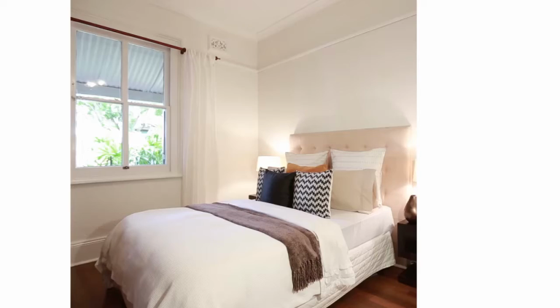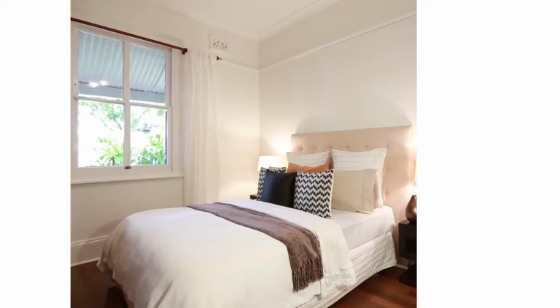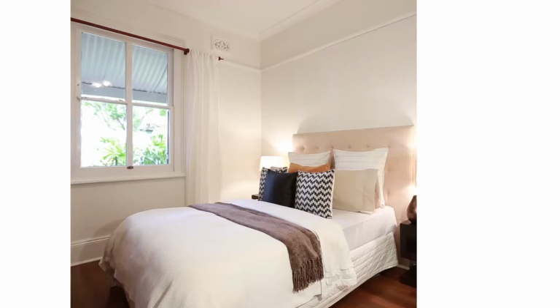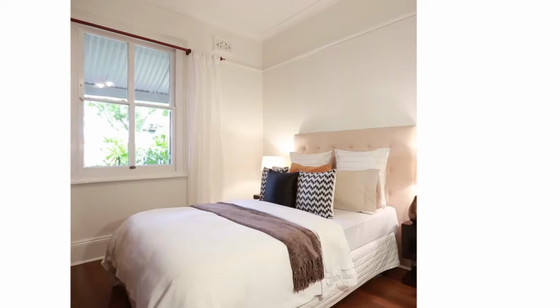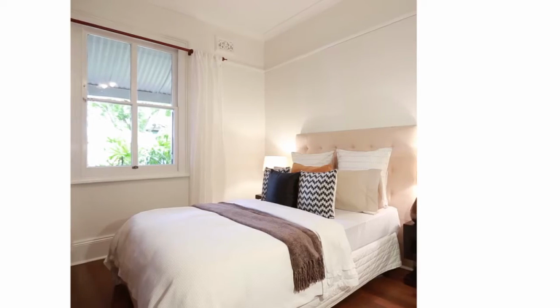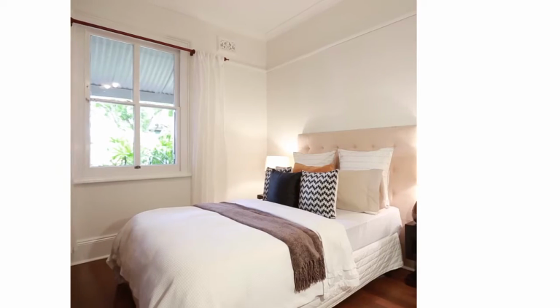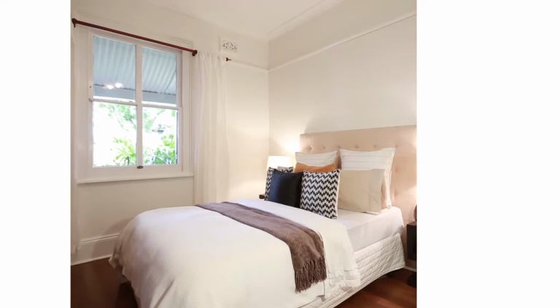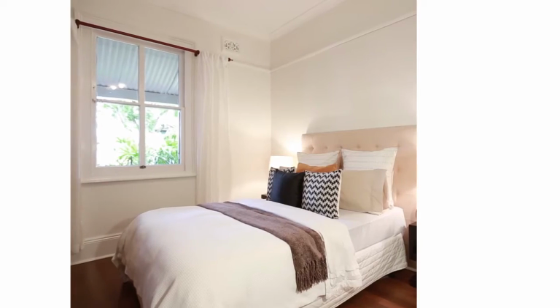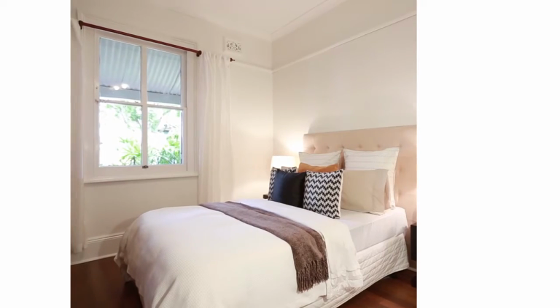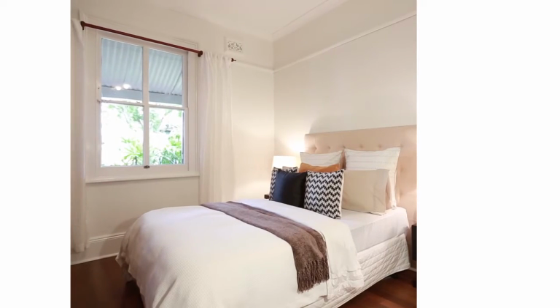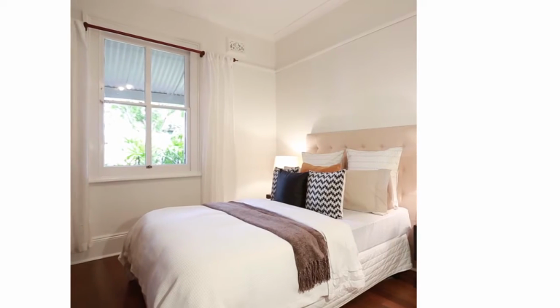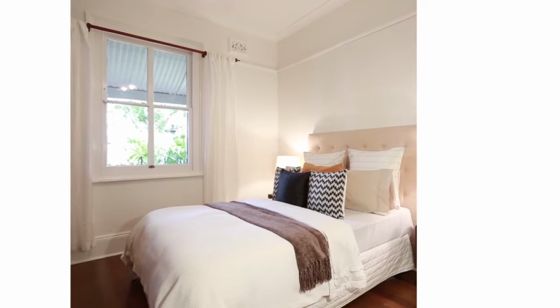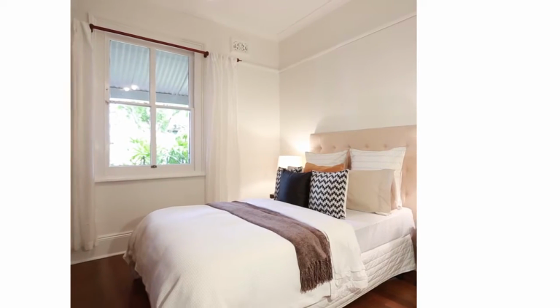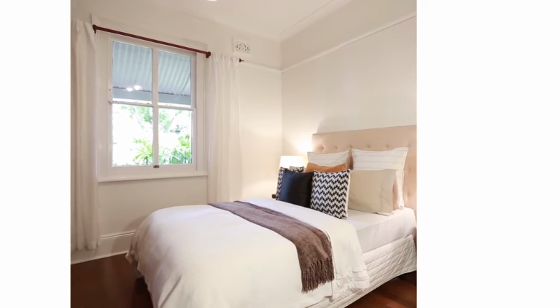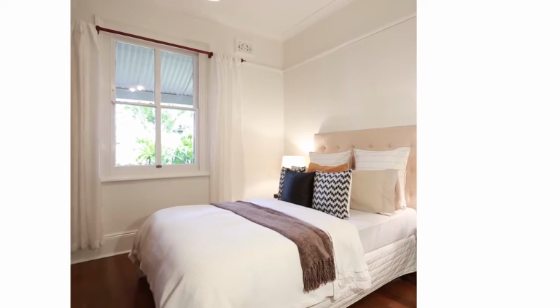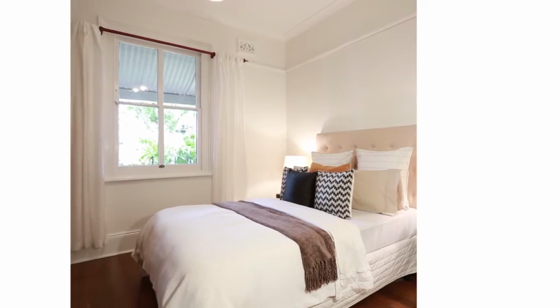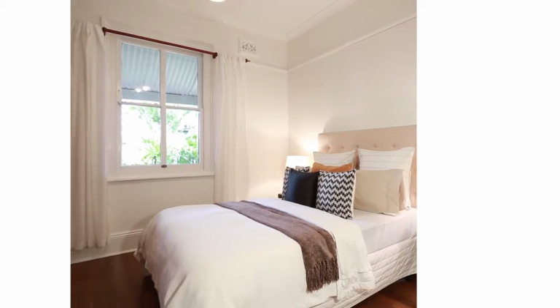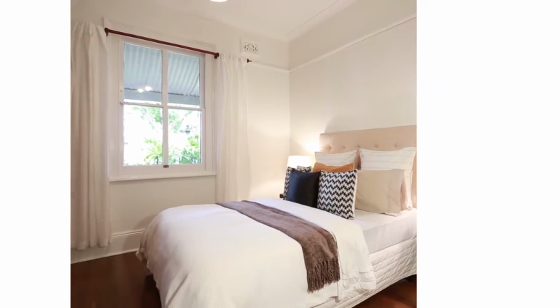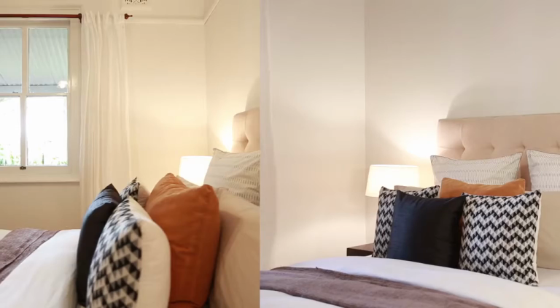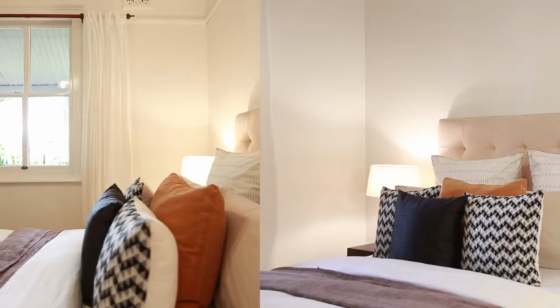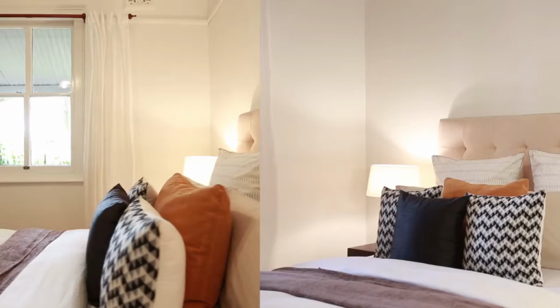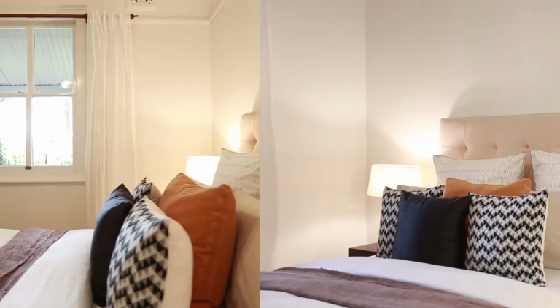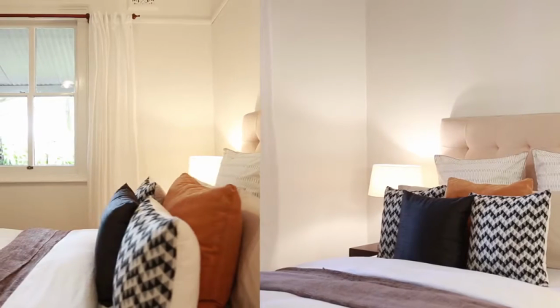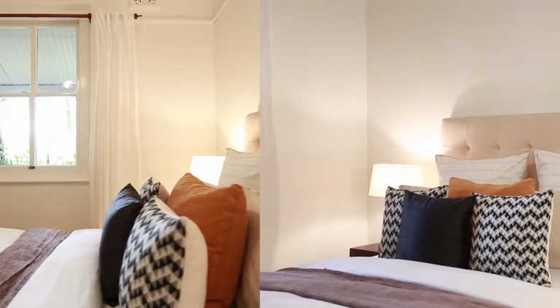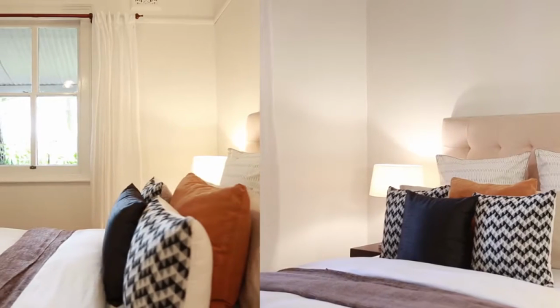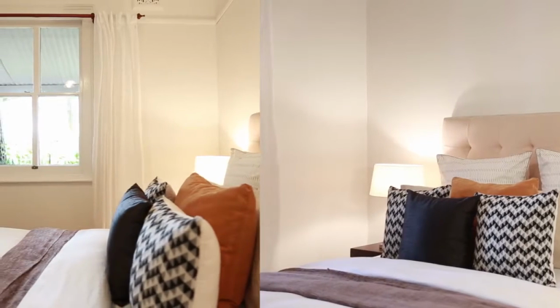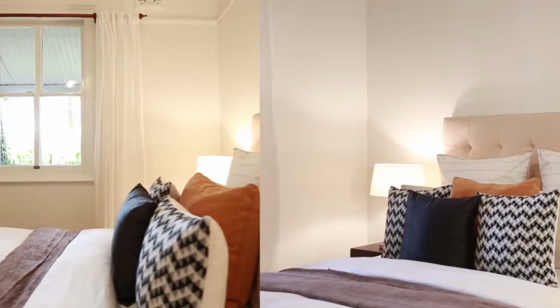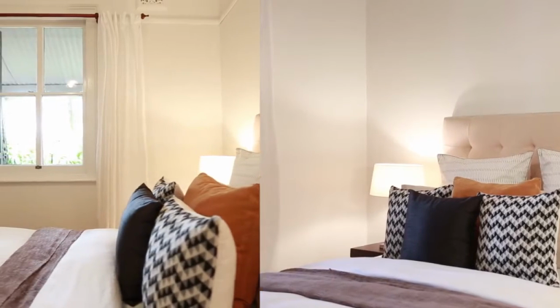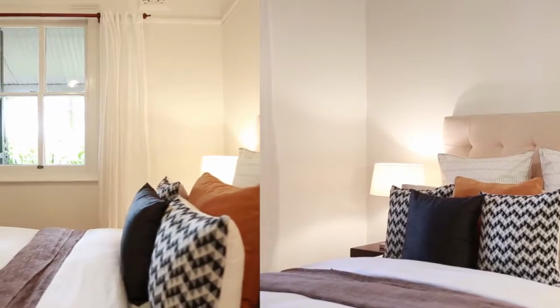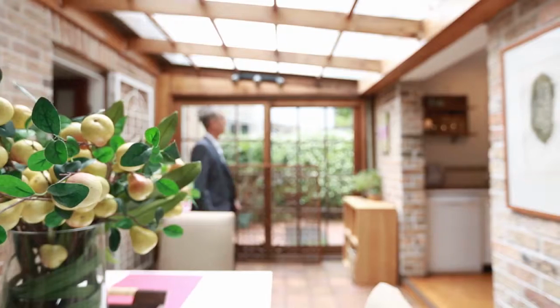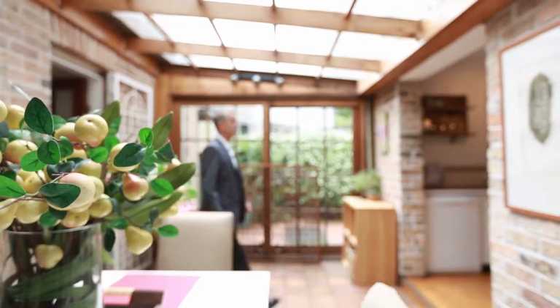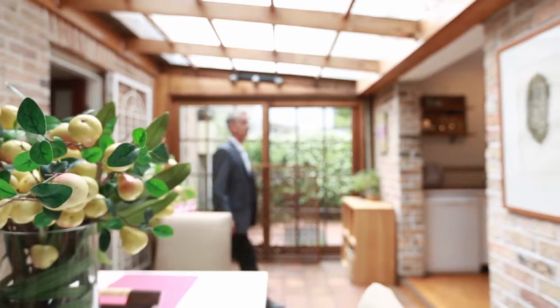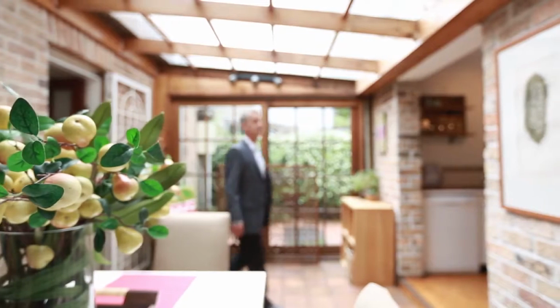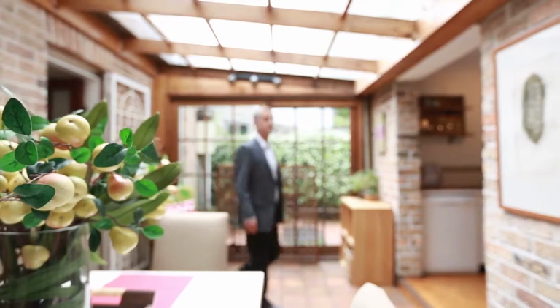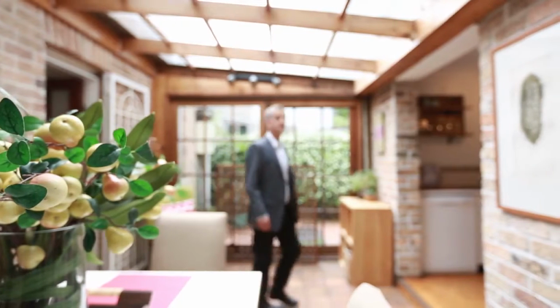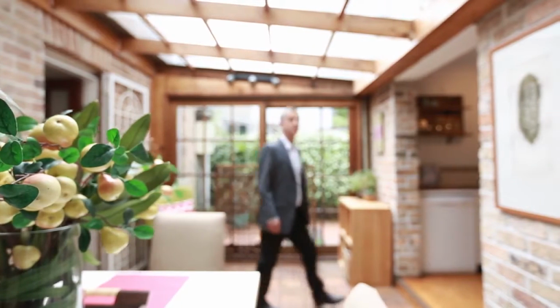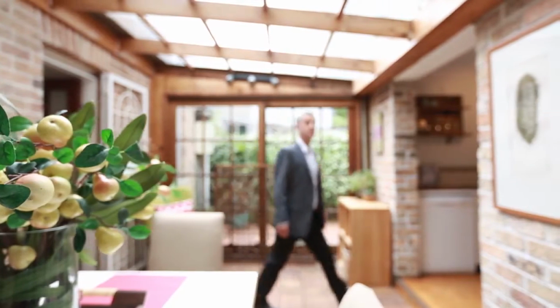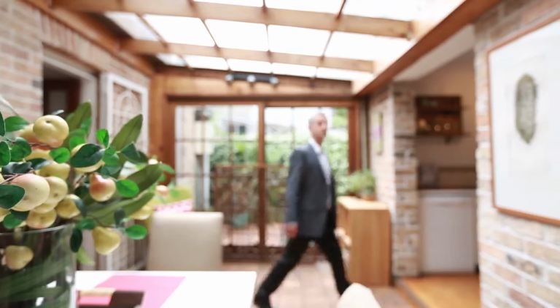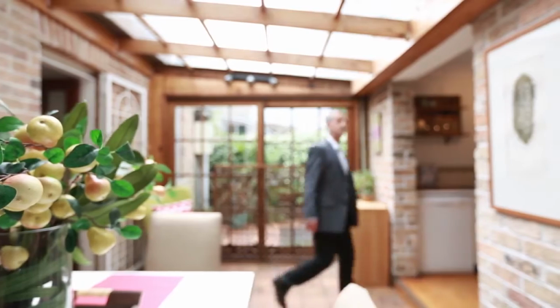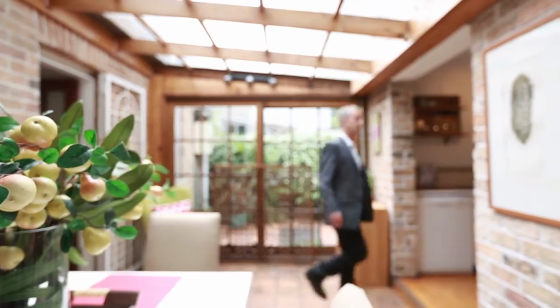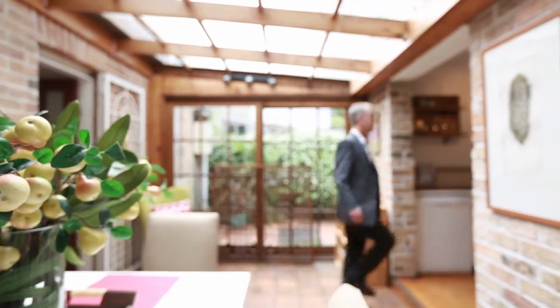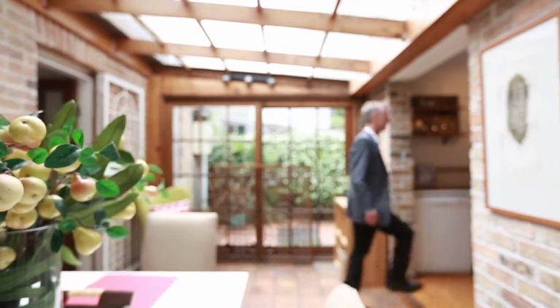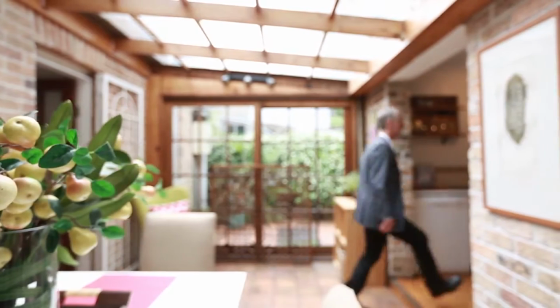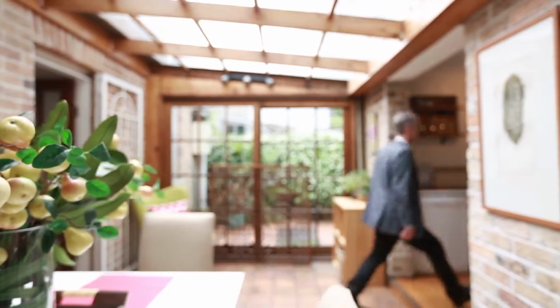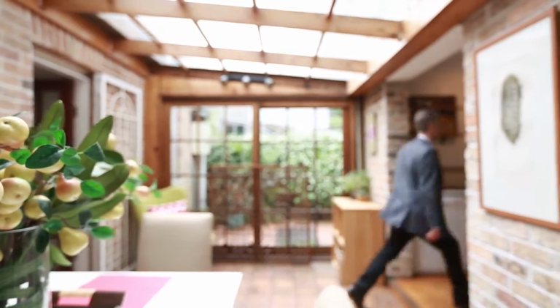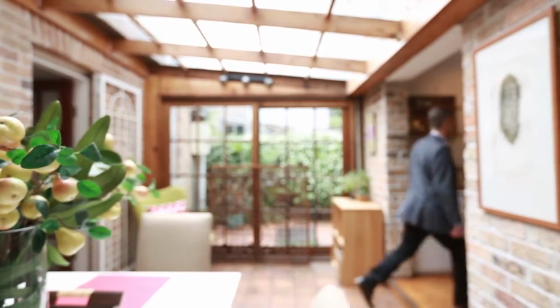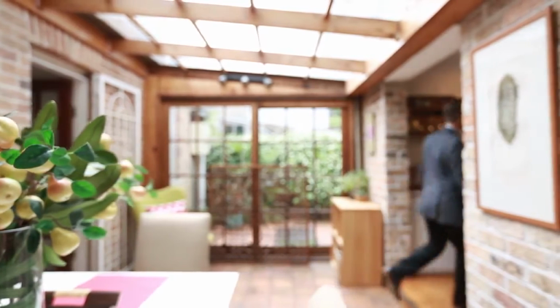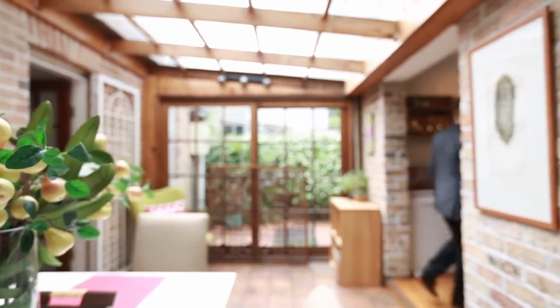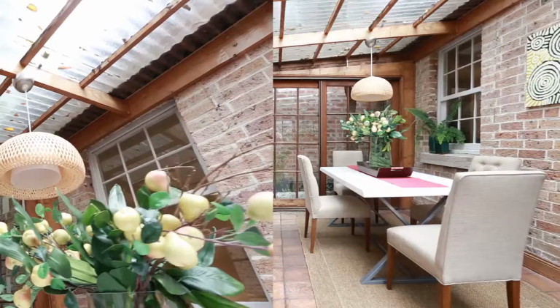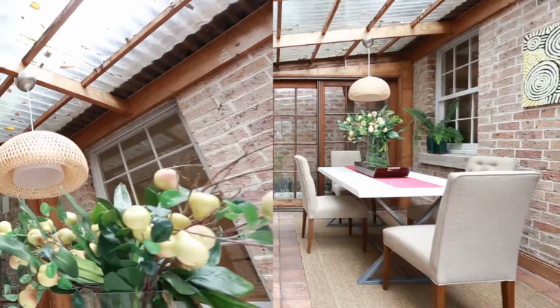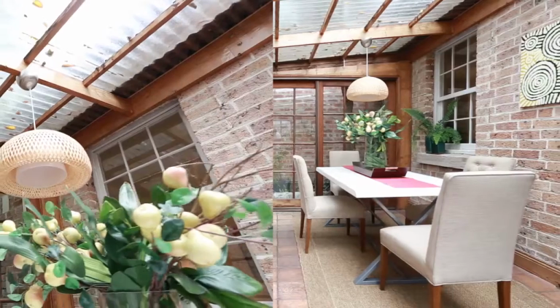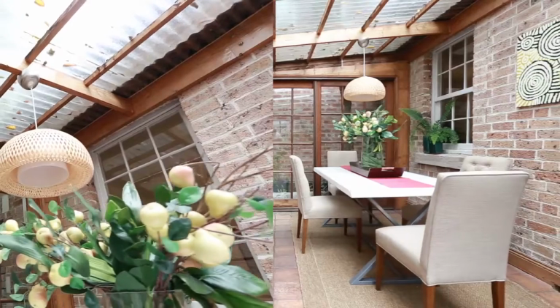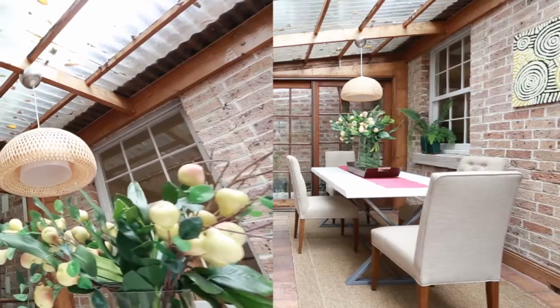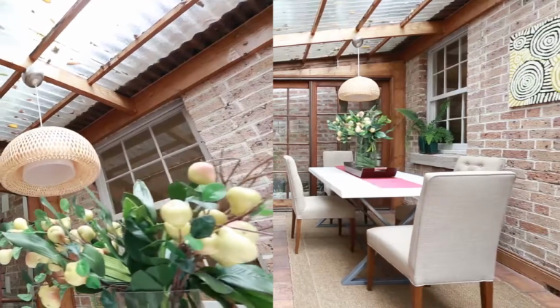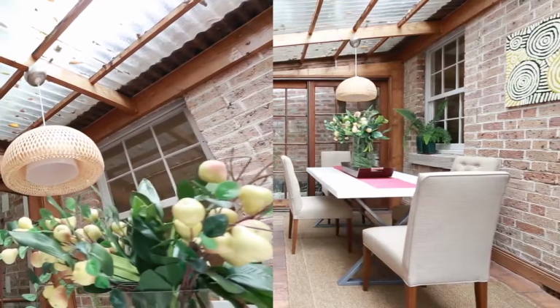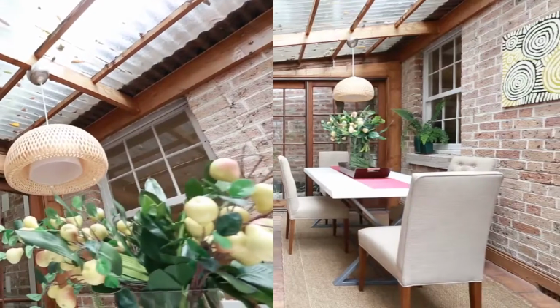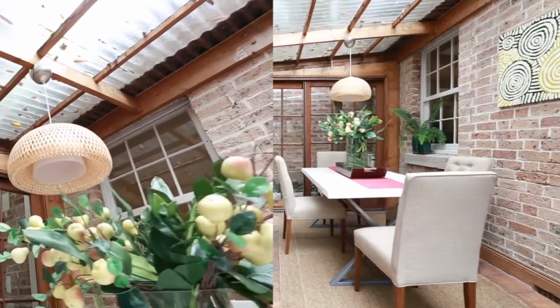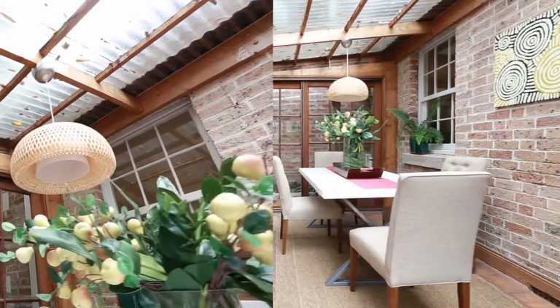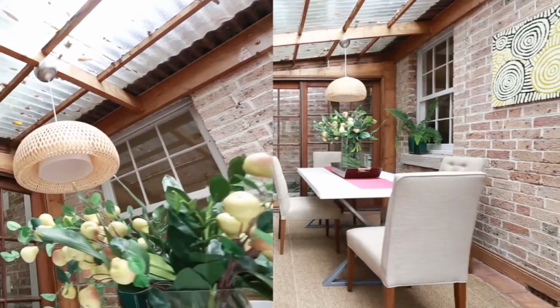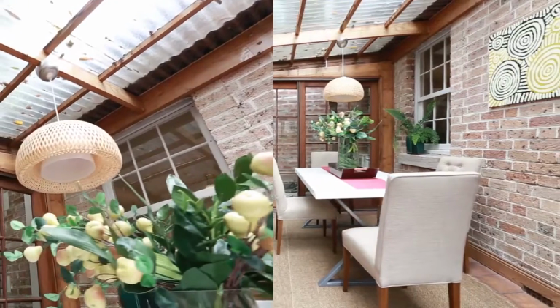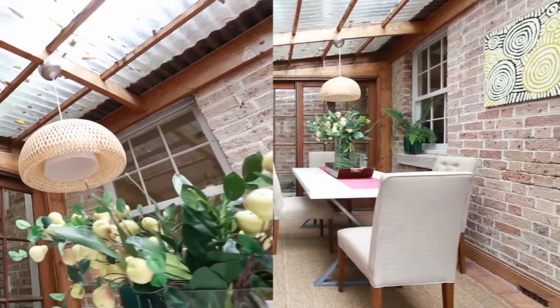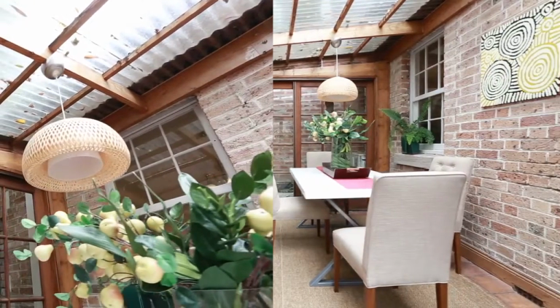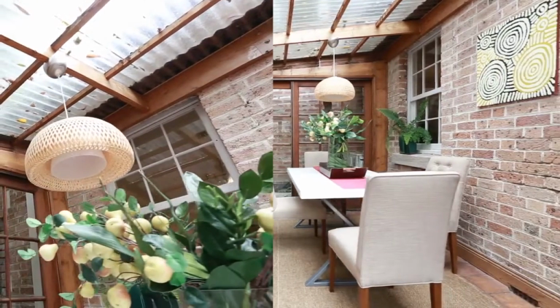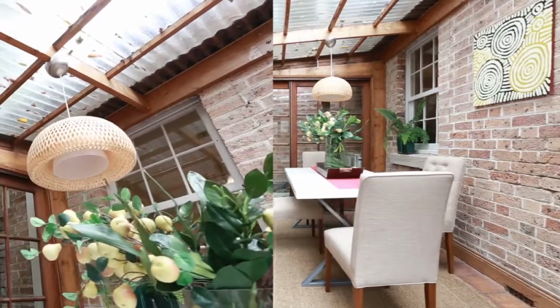It has three good-sized bedrooms, two bathrooms, a sun-drenched dining room, and to top it off, beautiful planted landscape gardens.